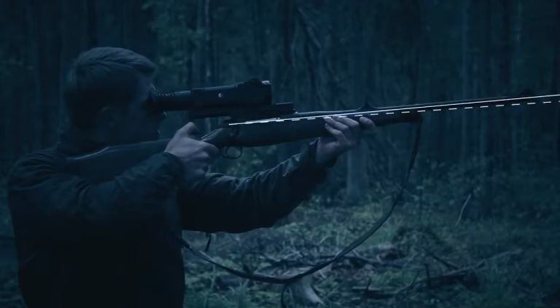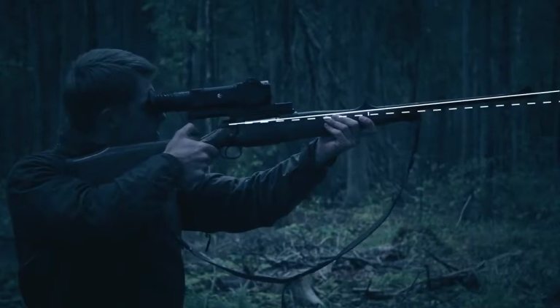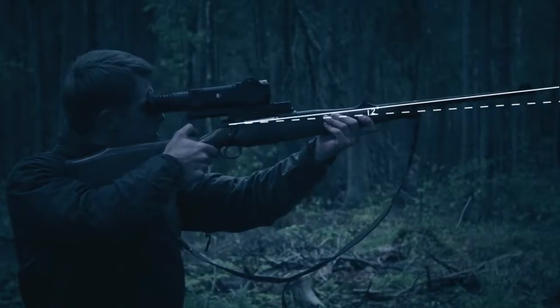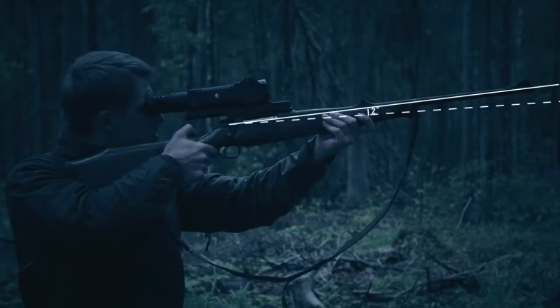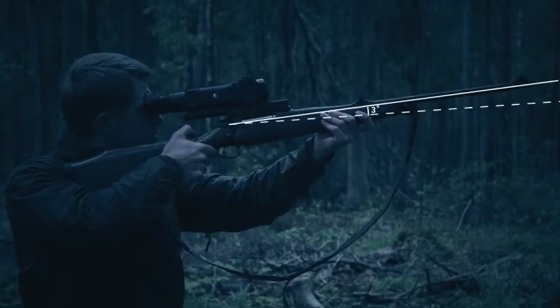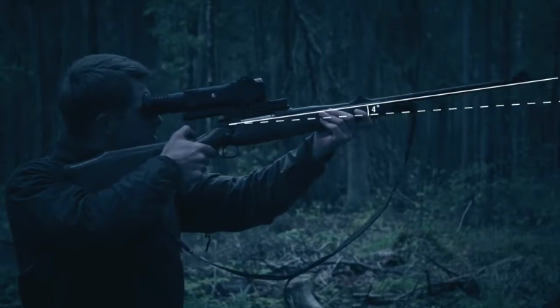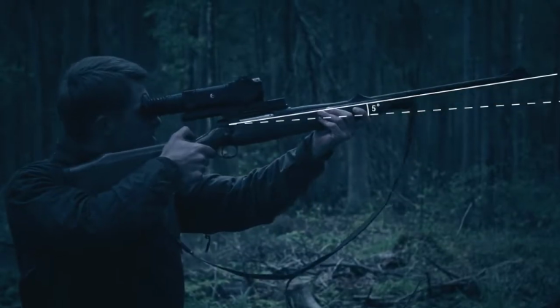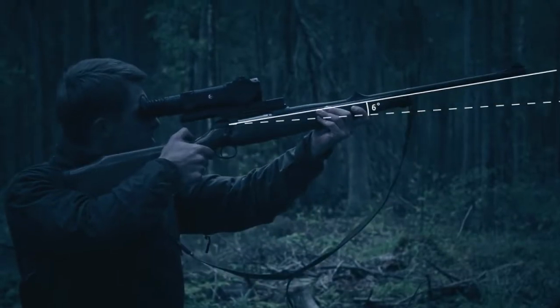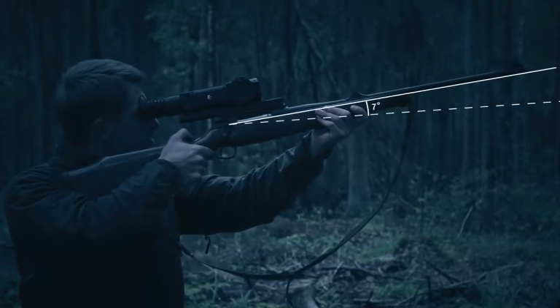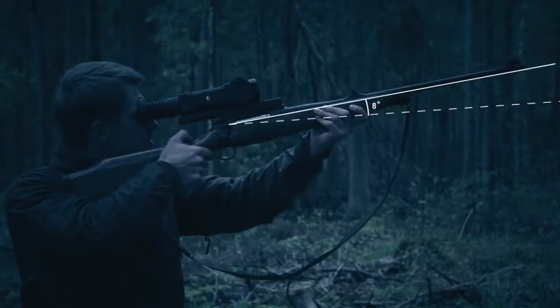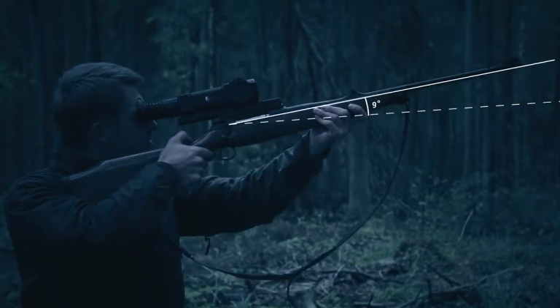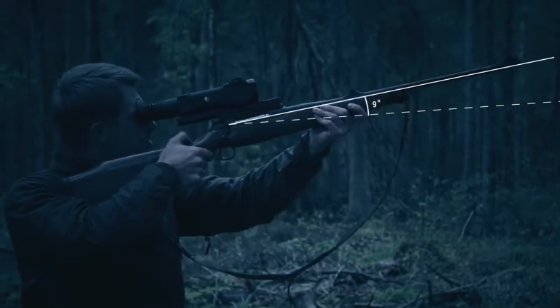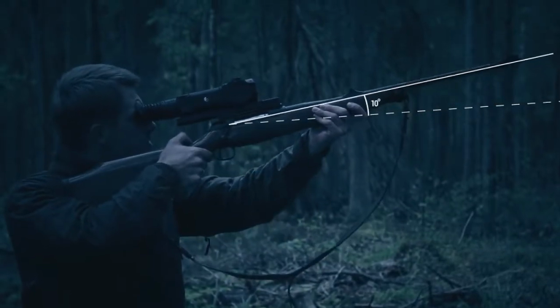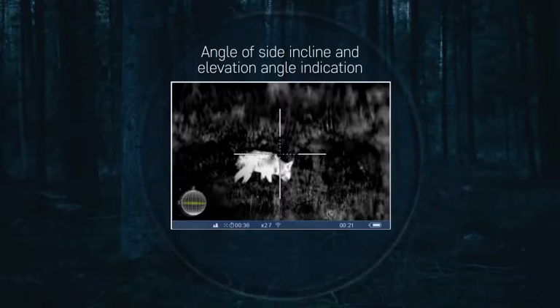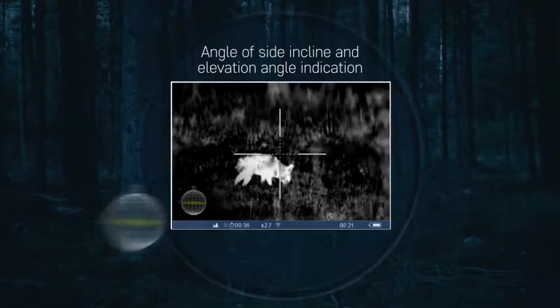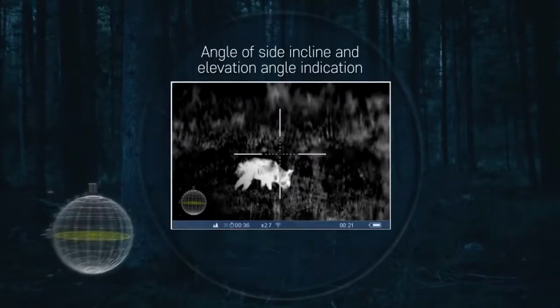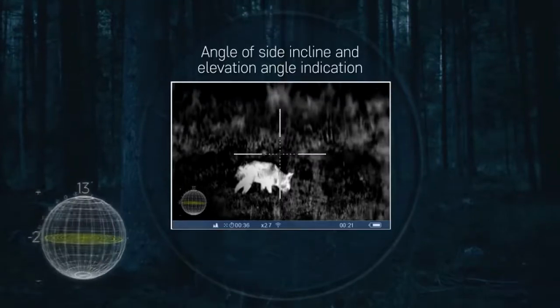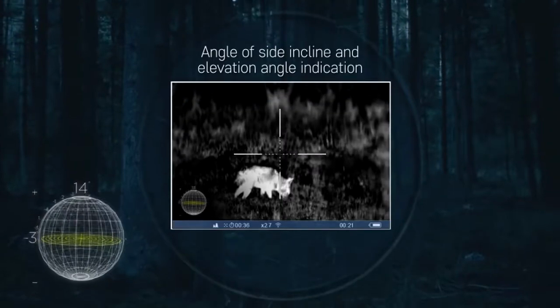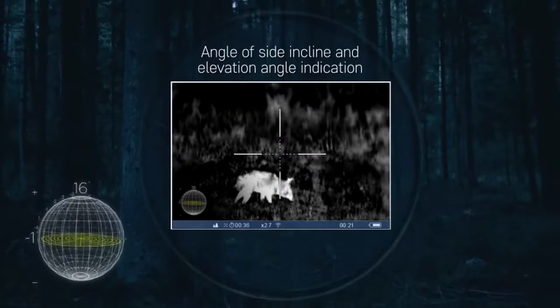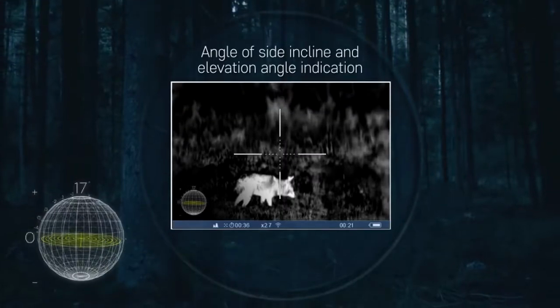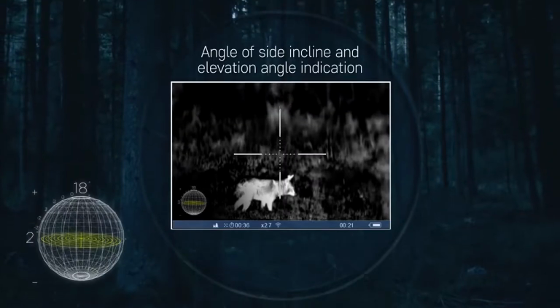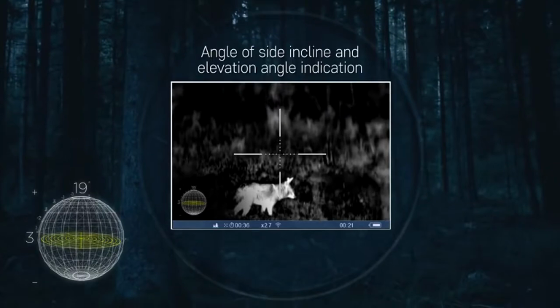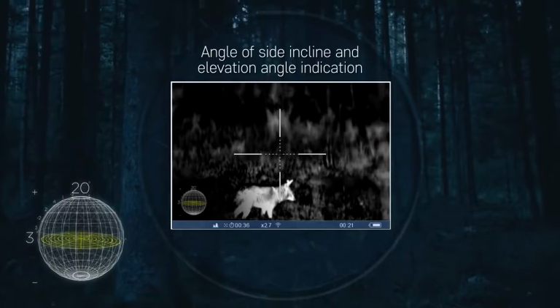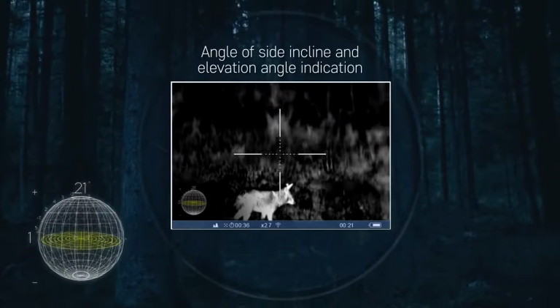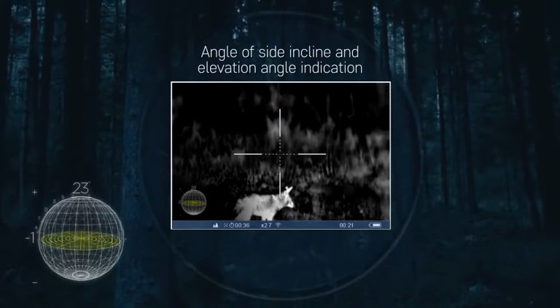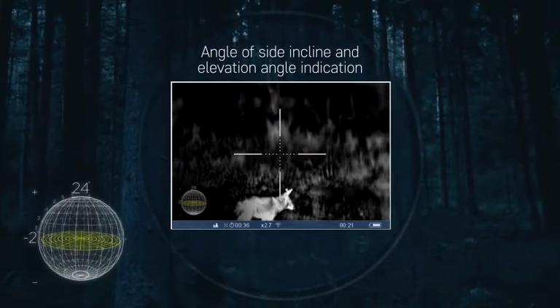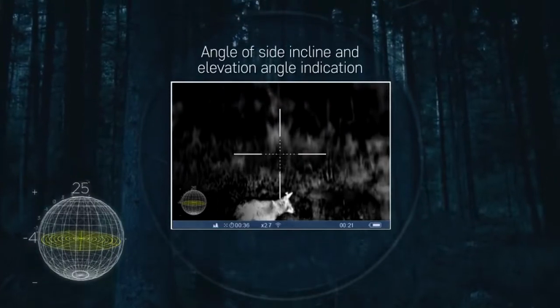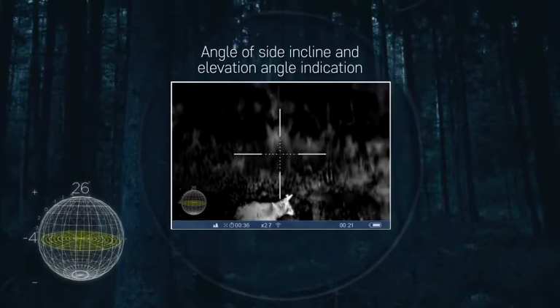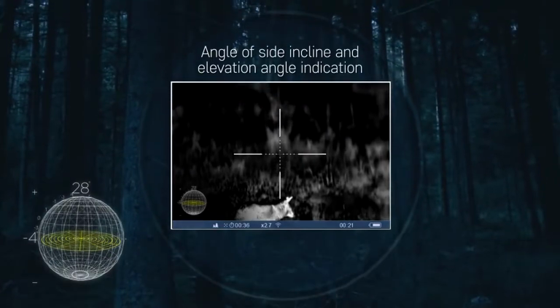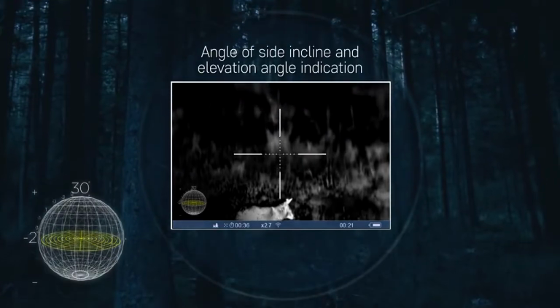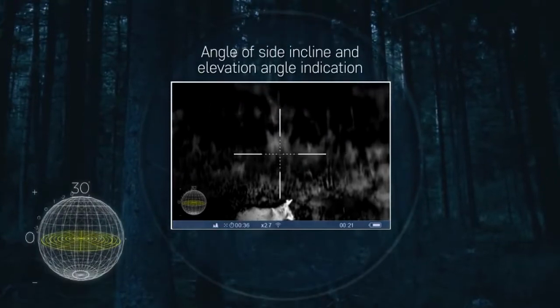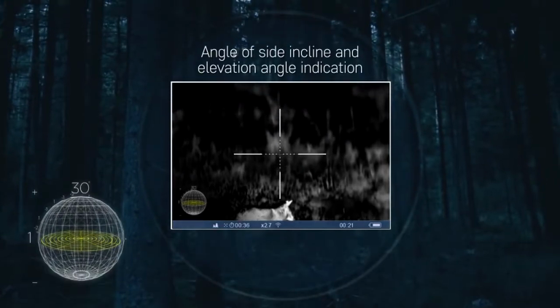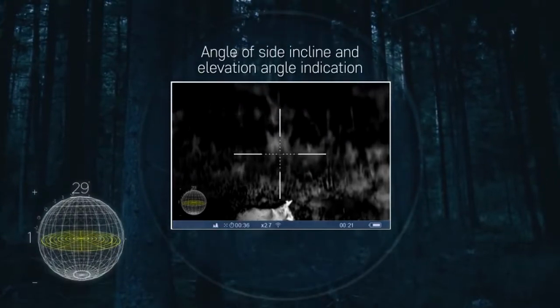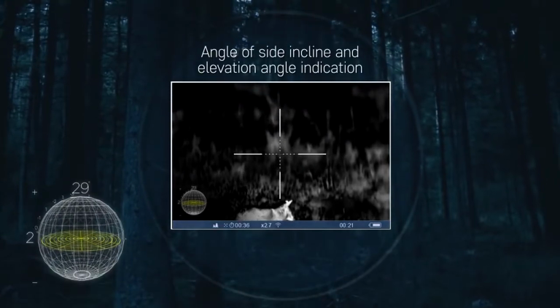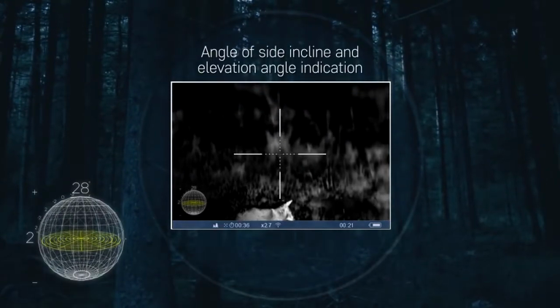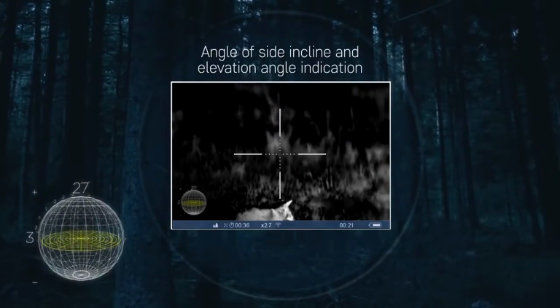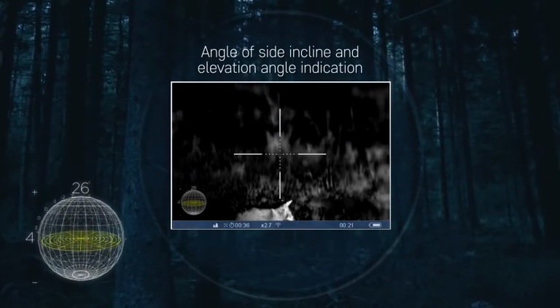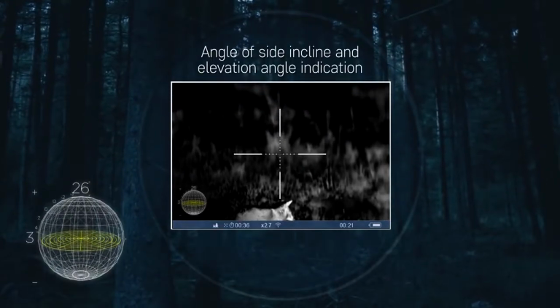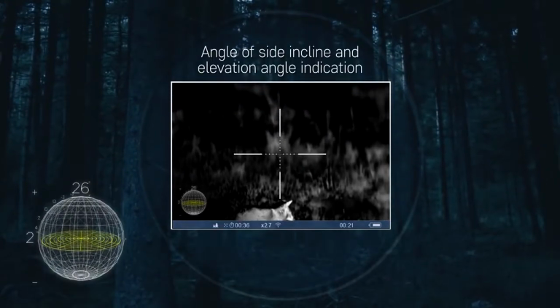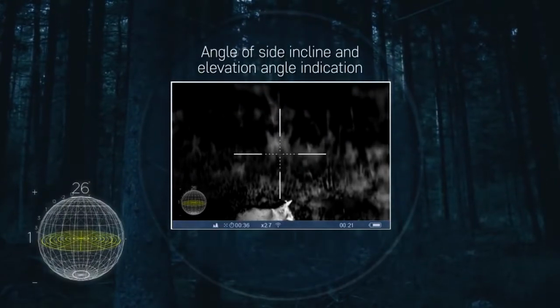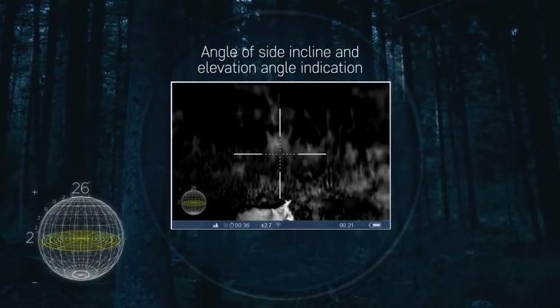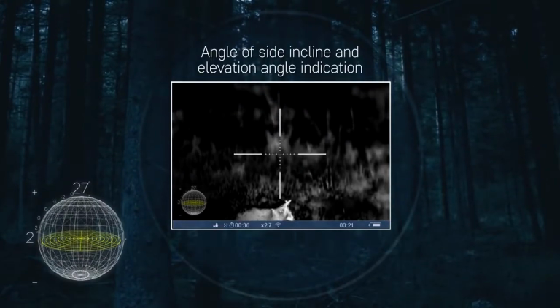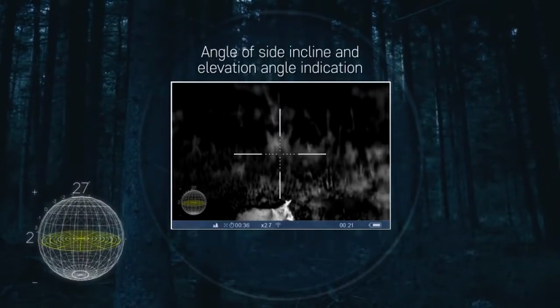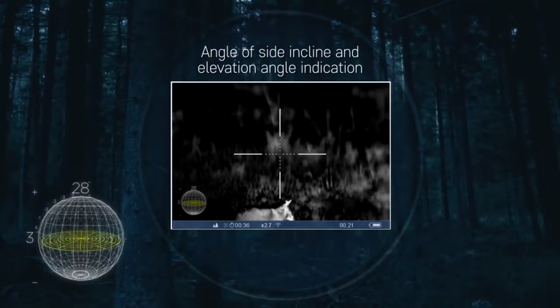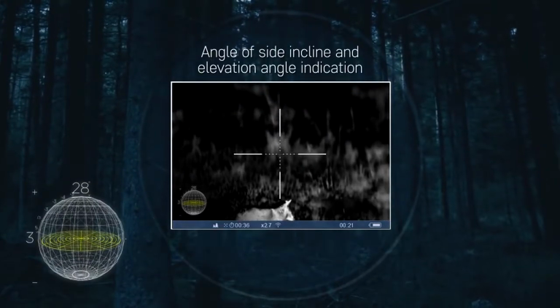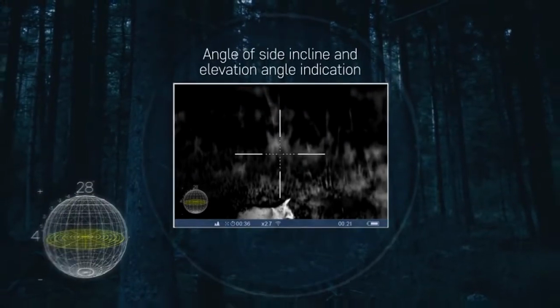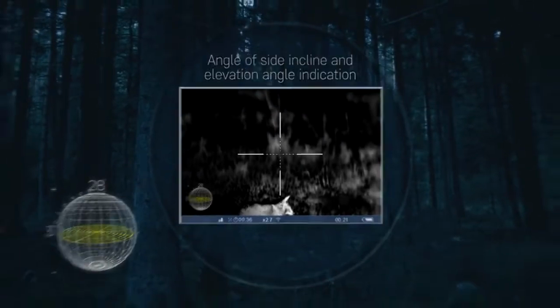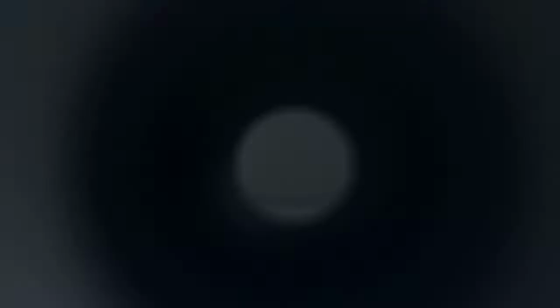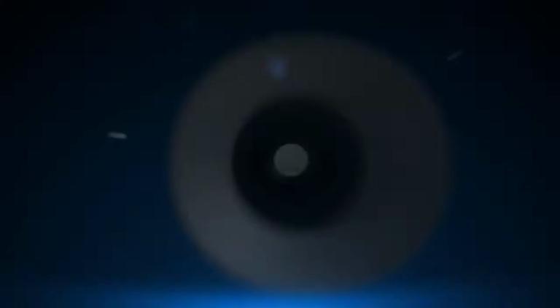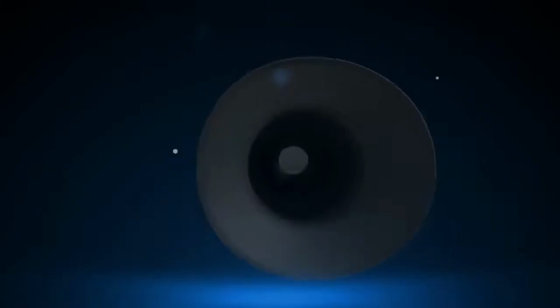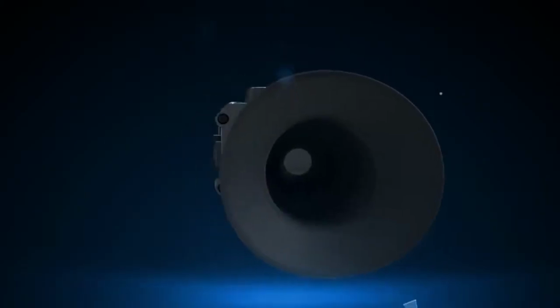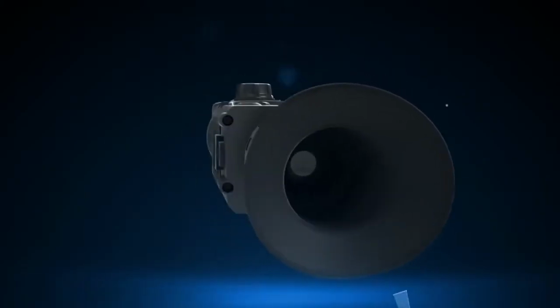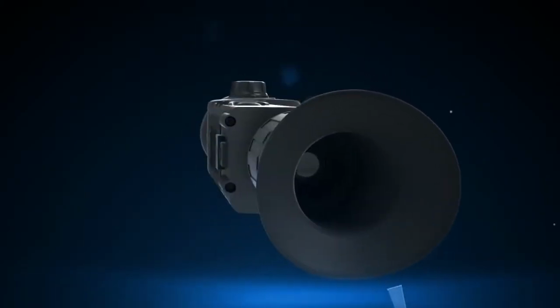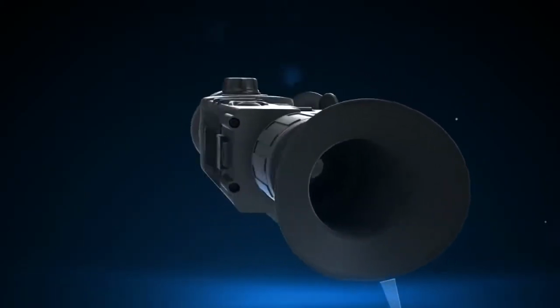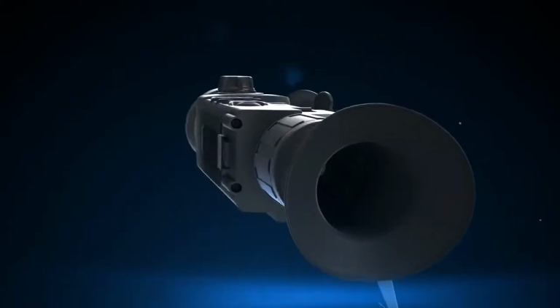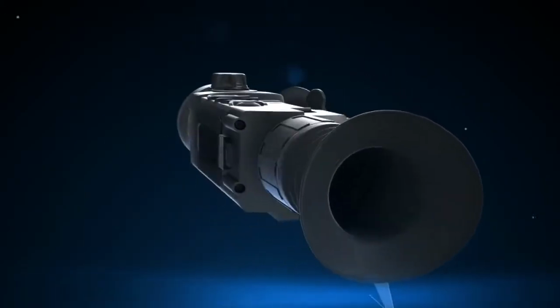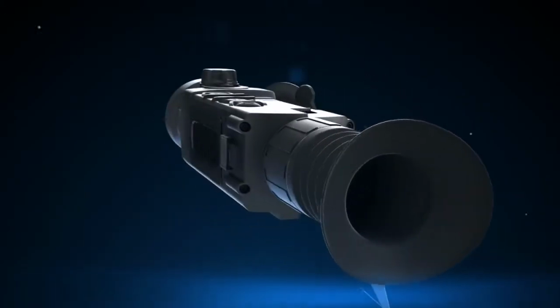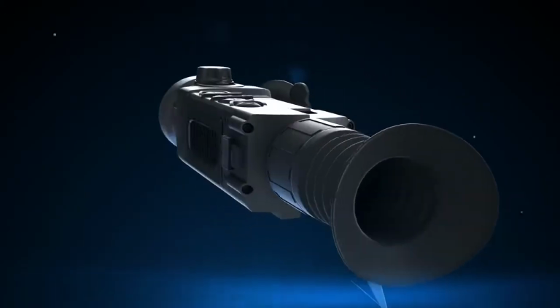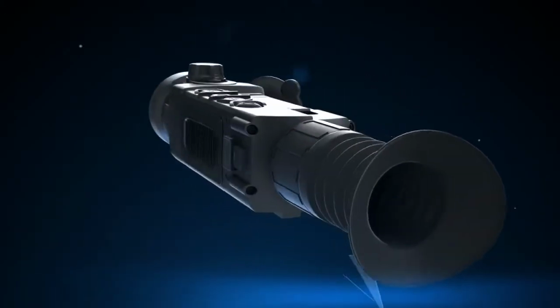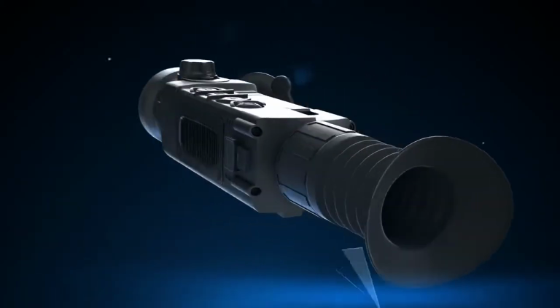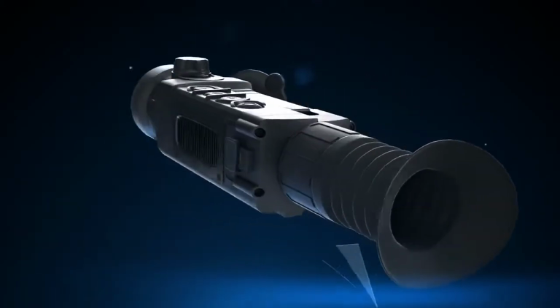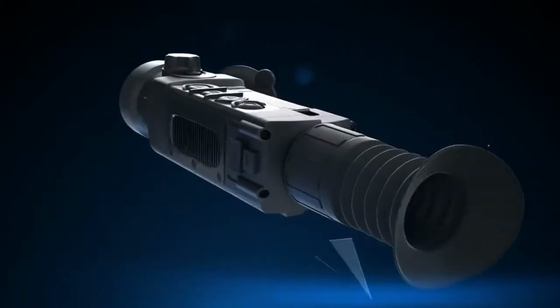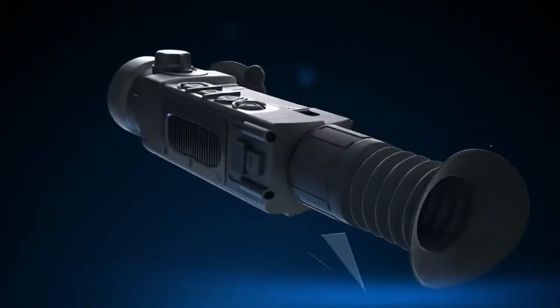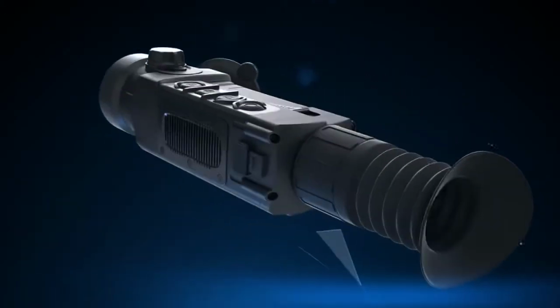Indication of the elevation angle and side incline provides the necessary data to introduce corrections during a shot.